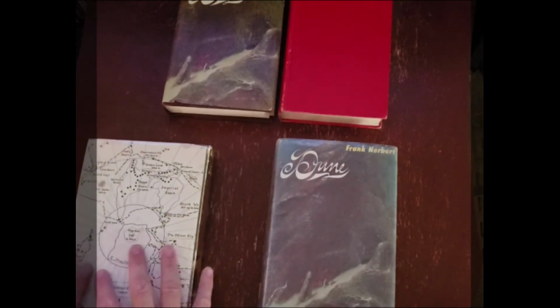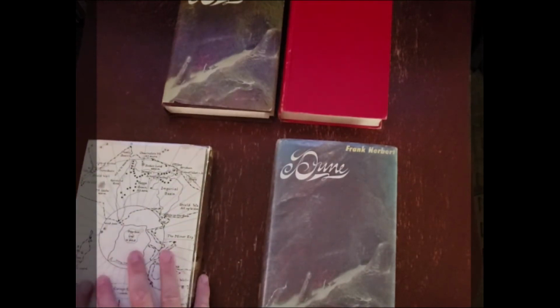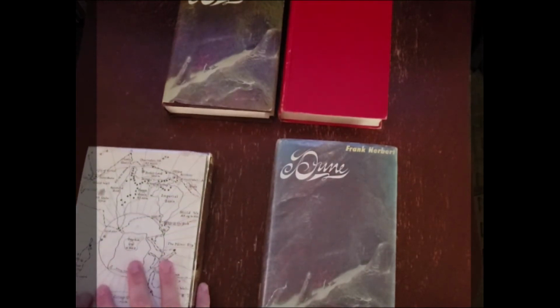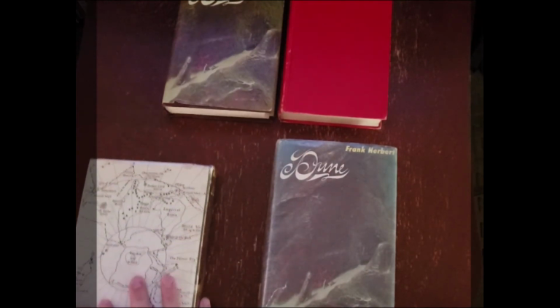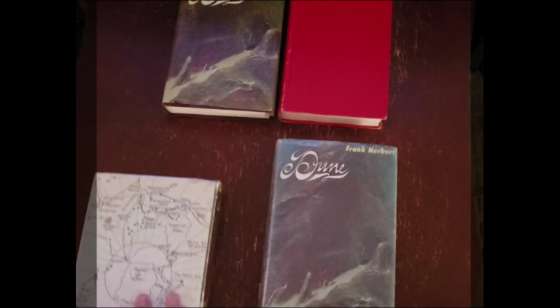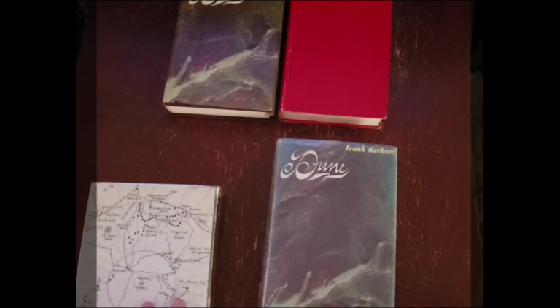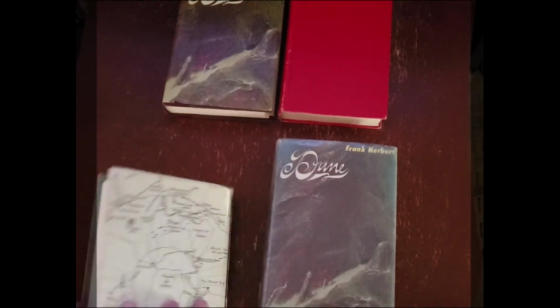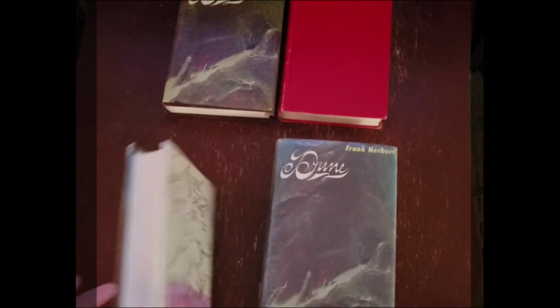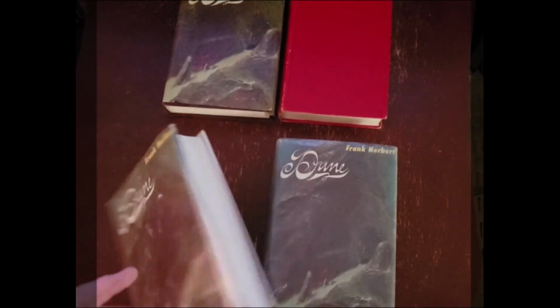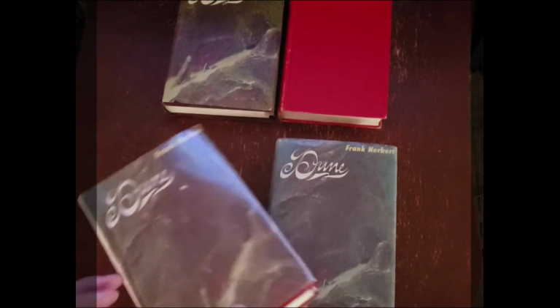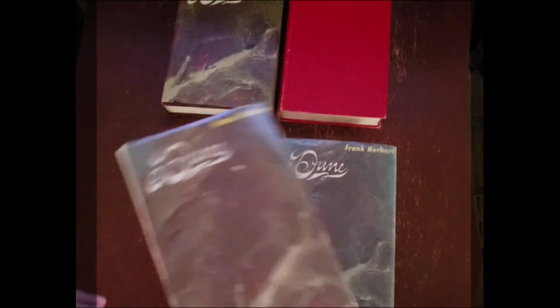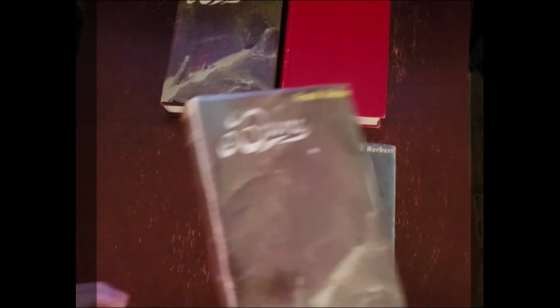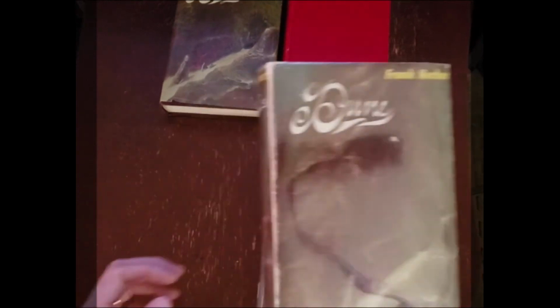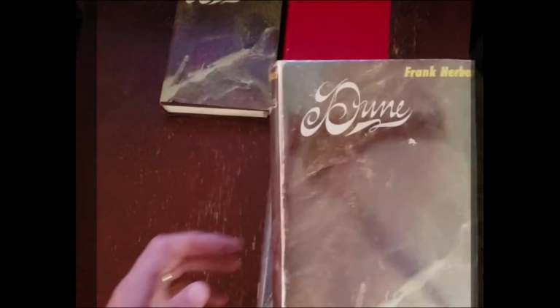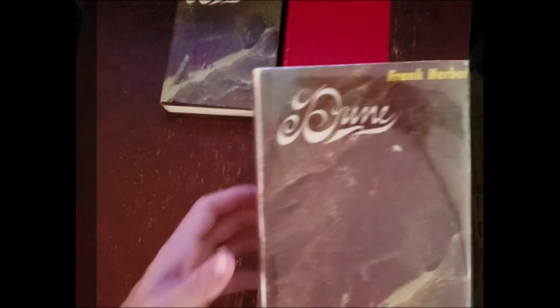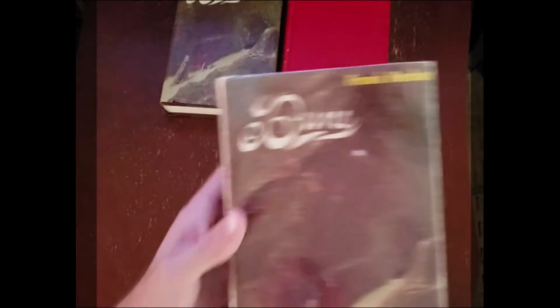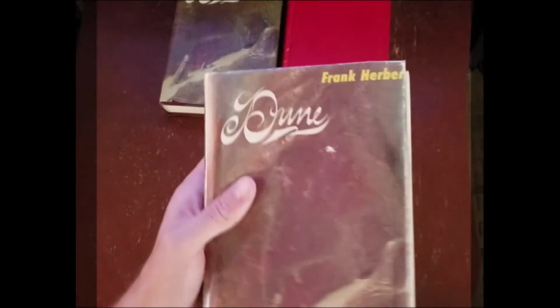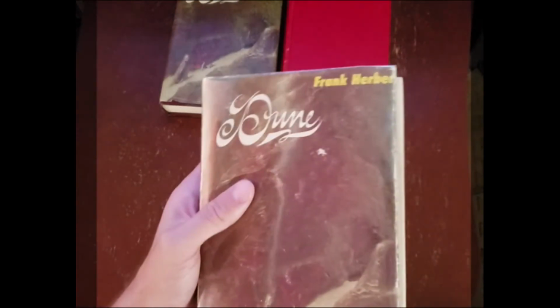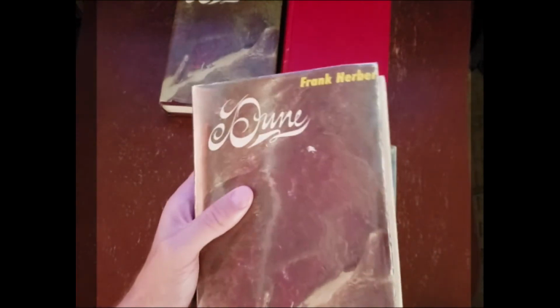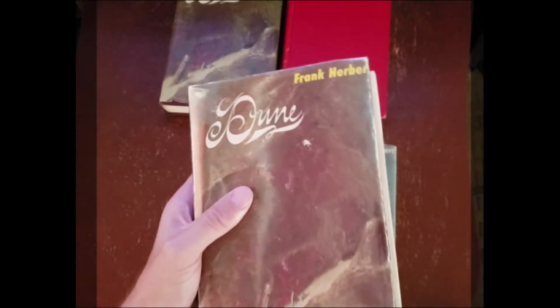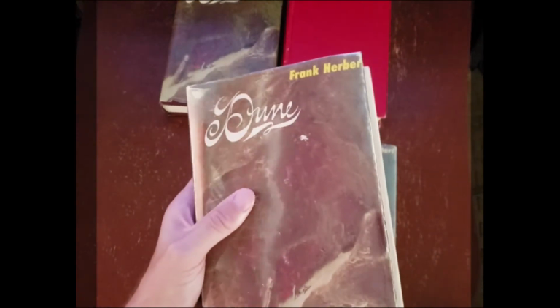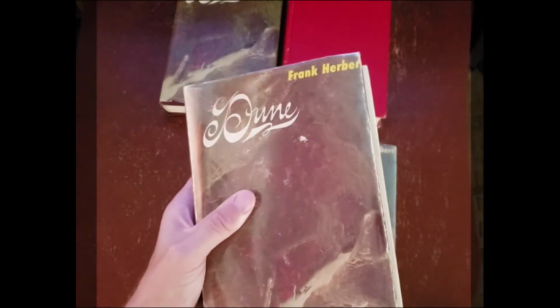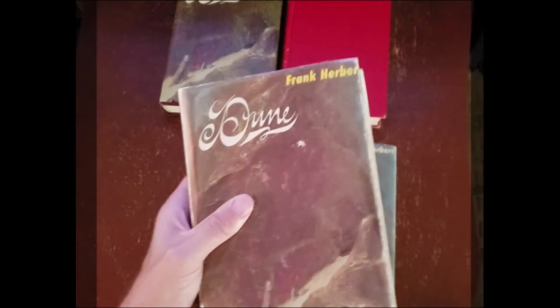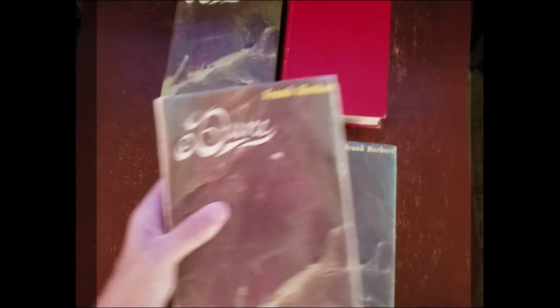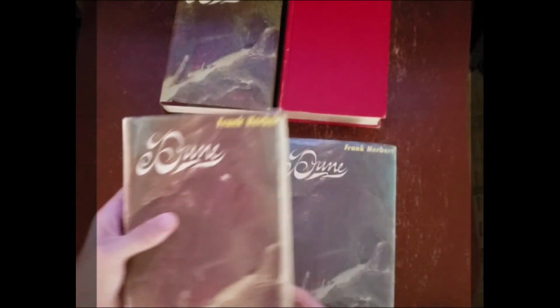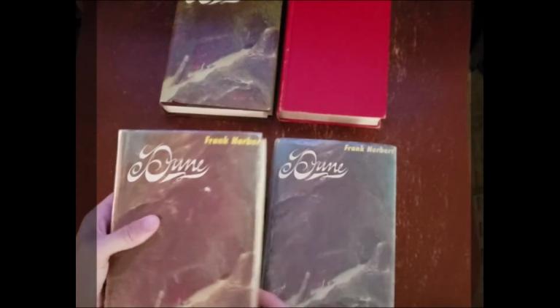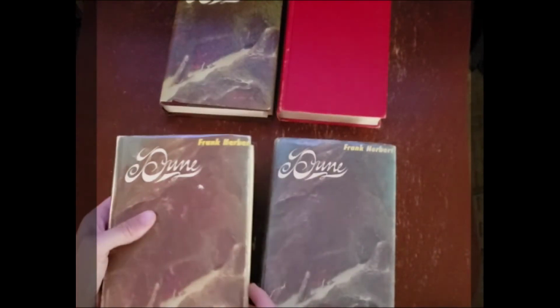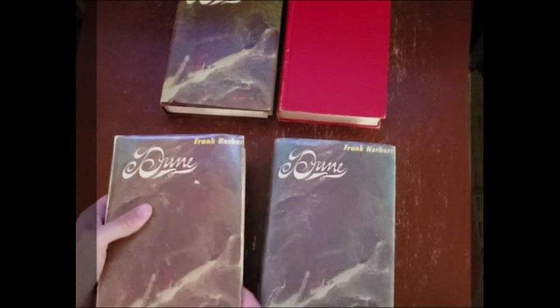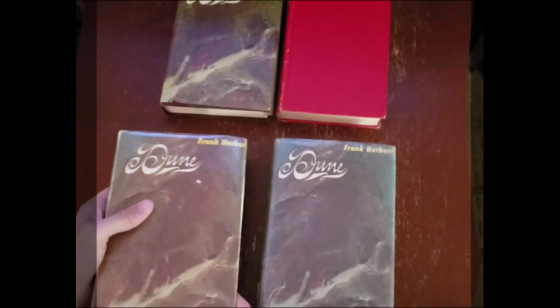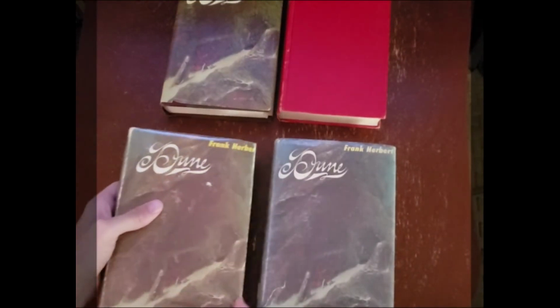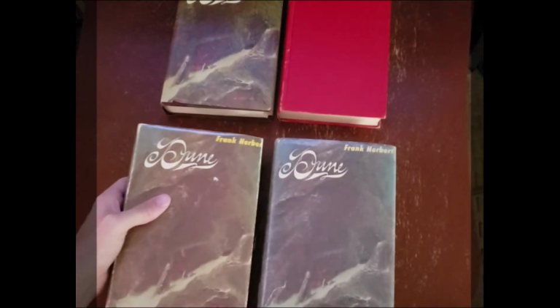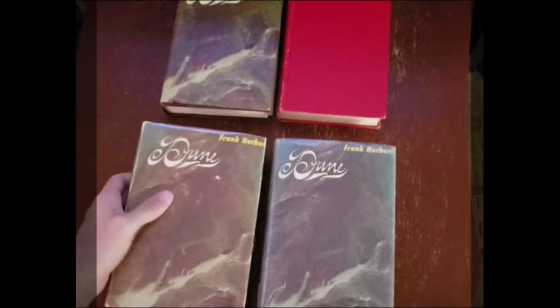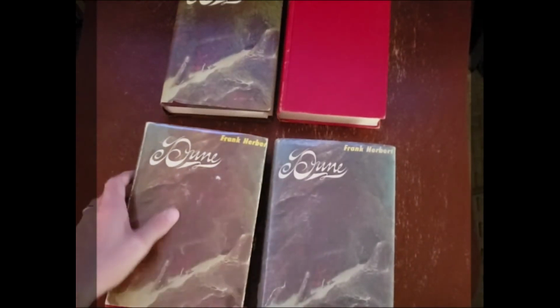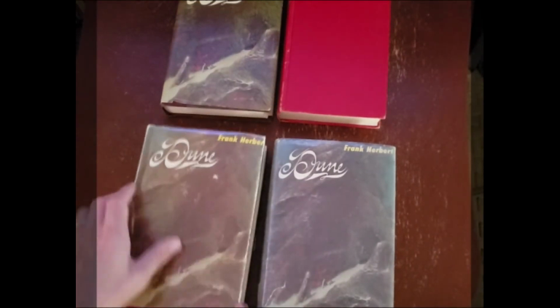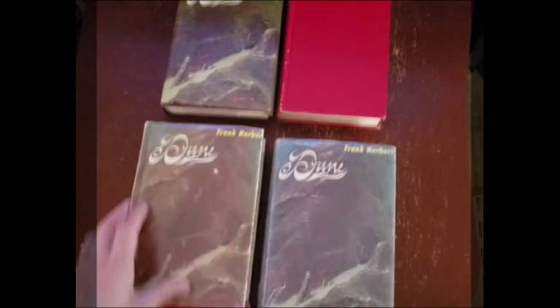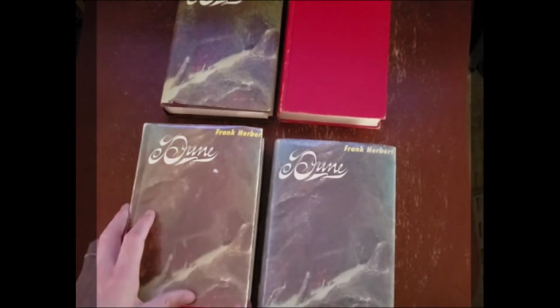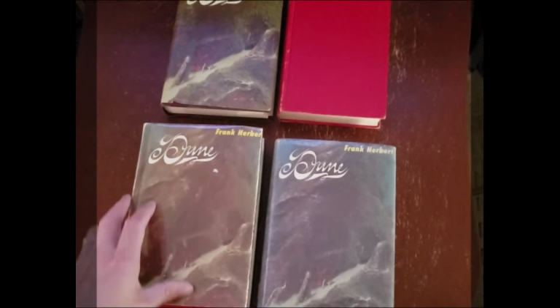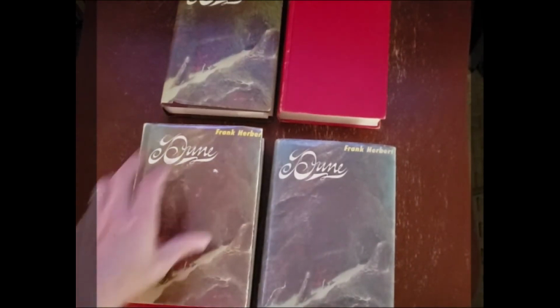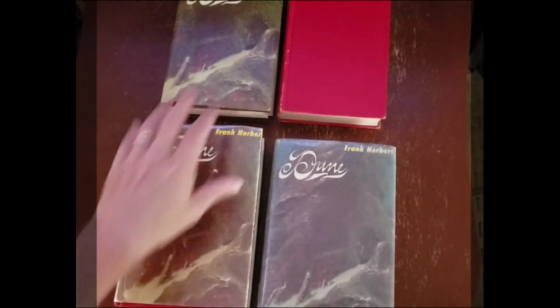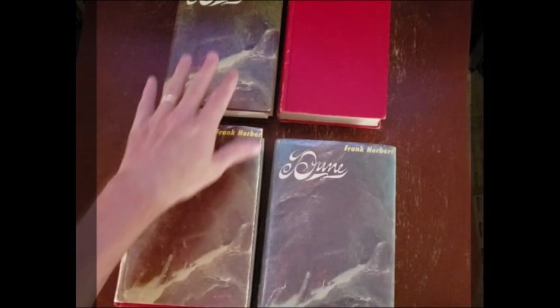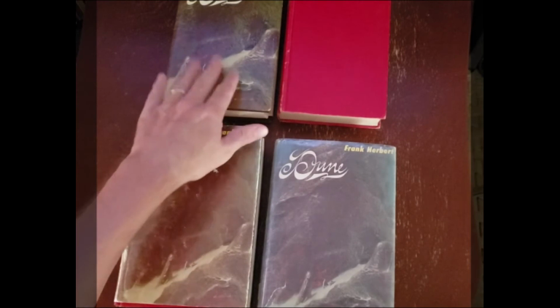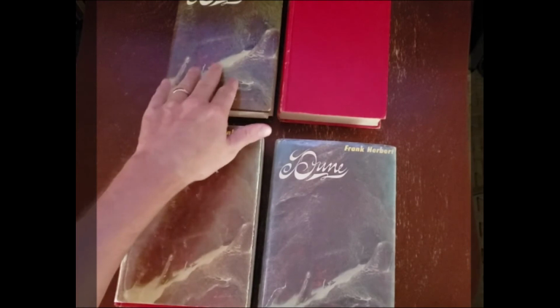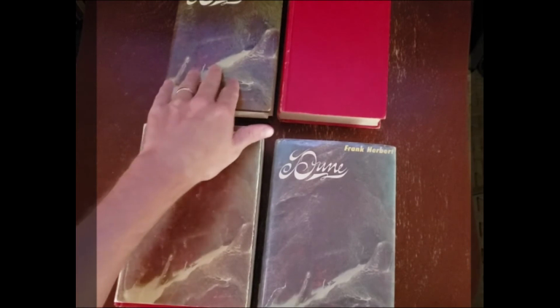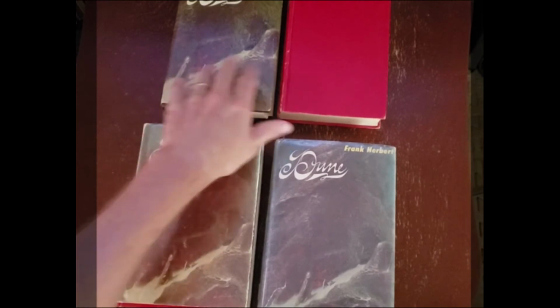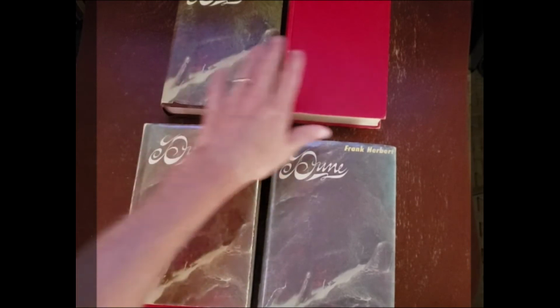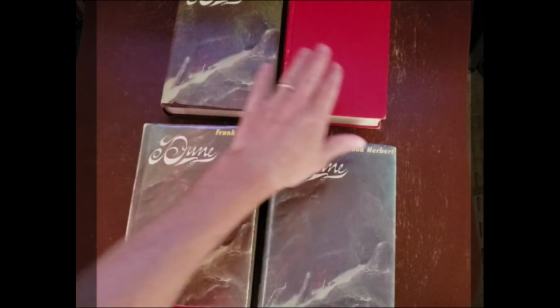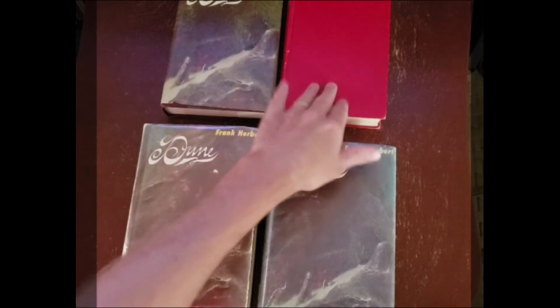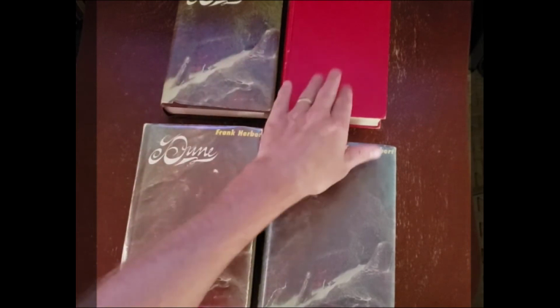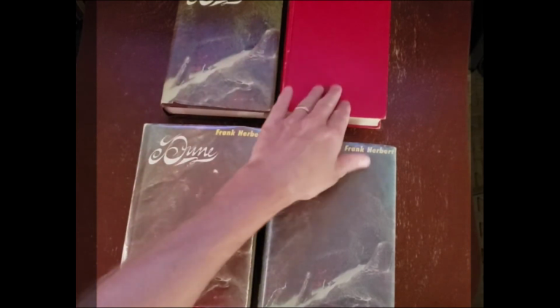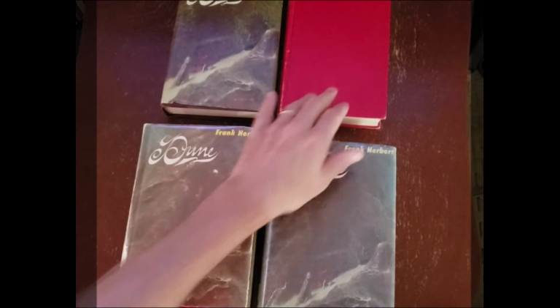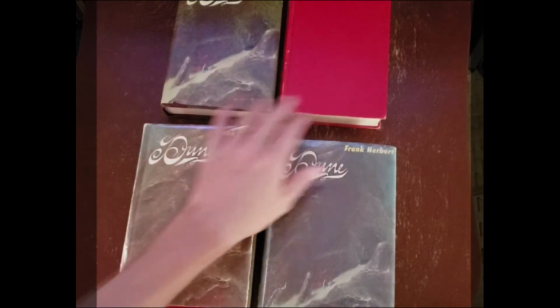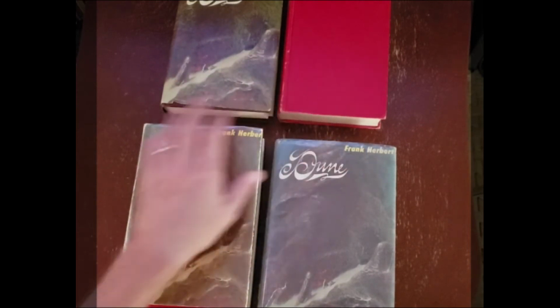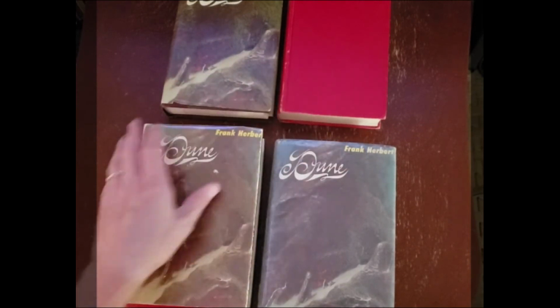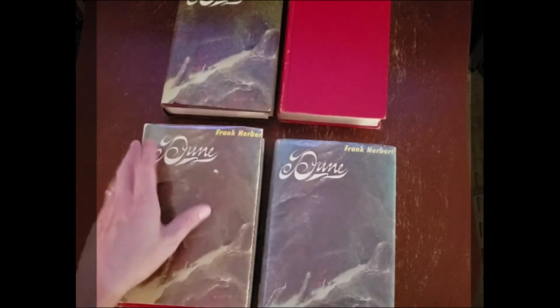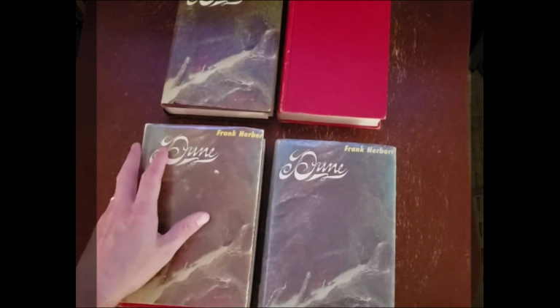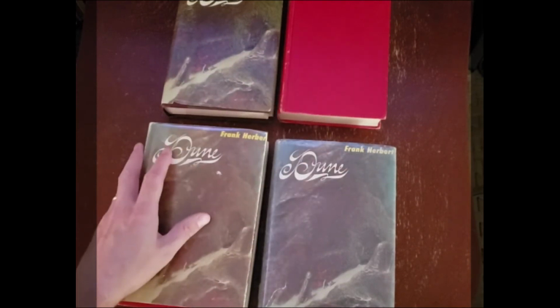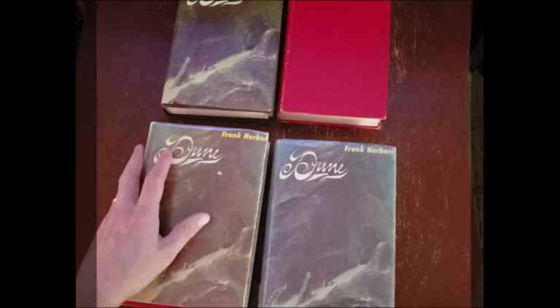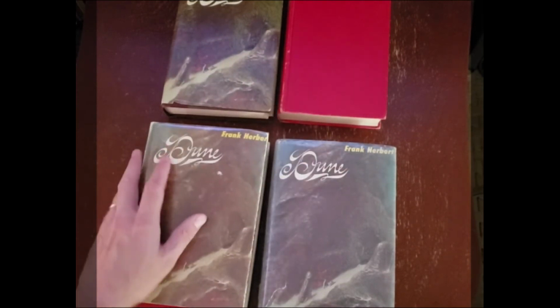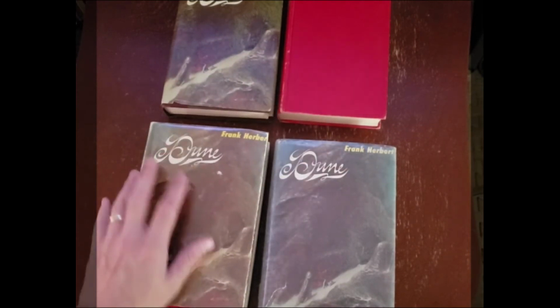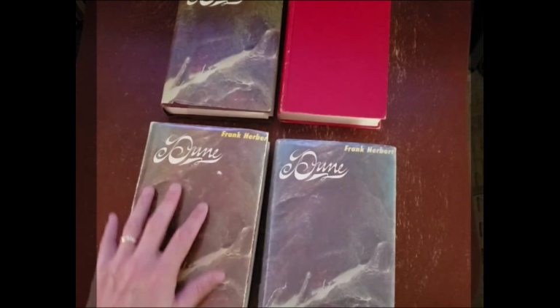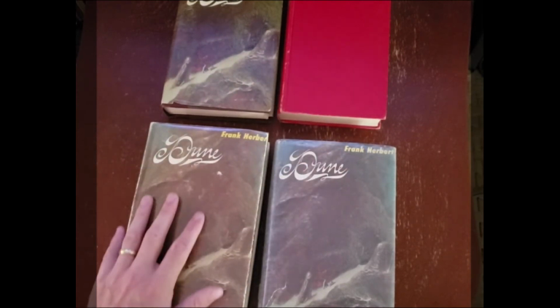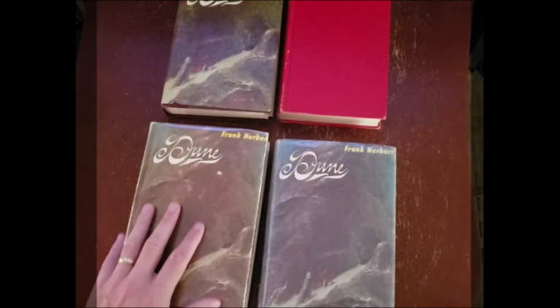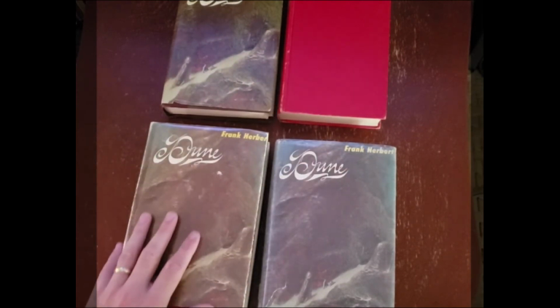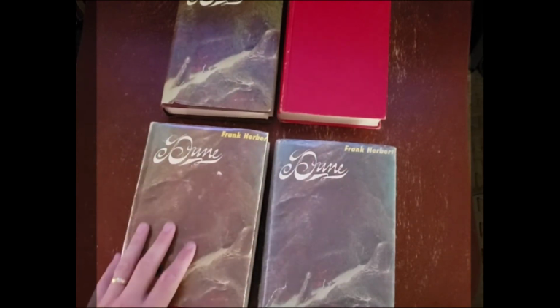This book is worth about $200, this one's worth about $100, and that one's worth about $50 without the dust jacket.